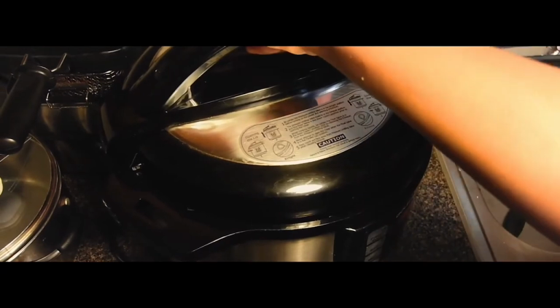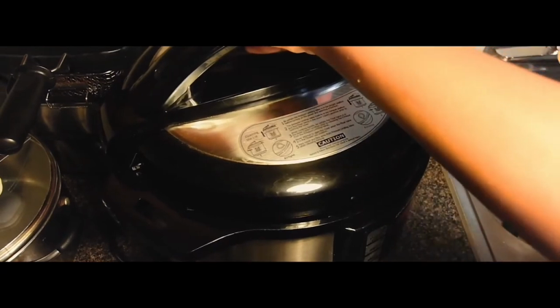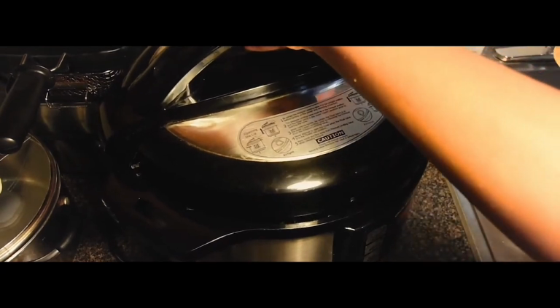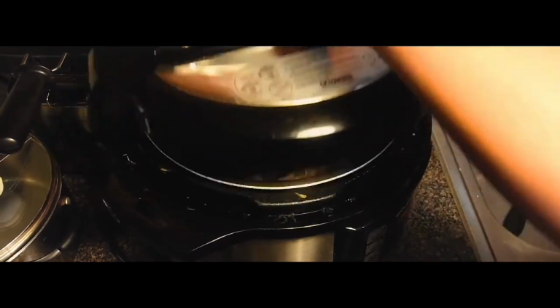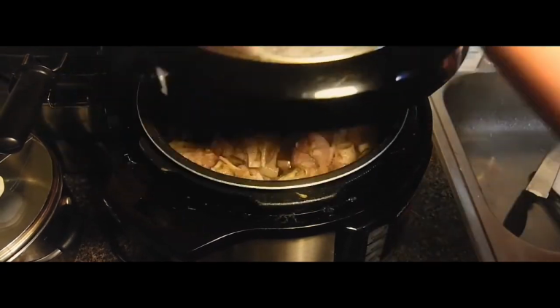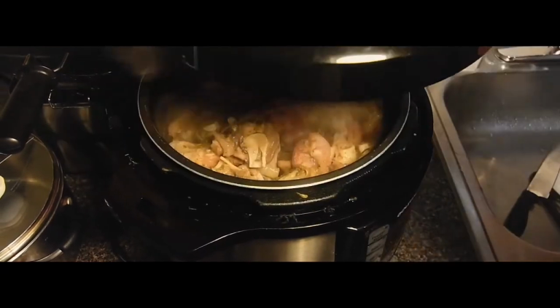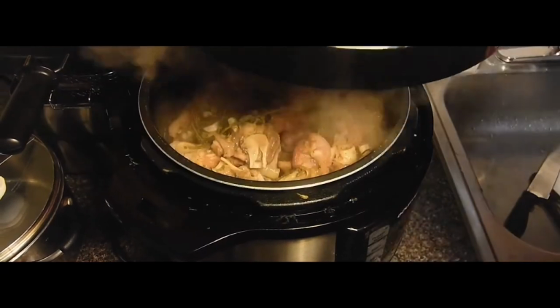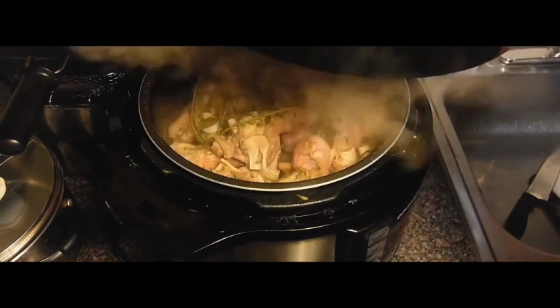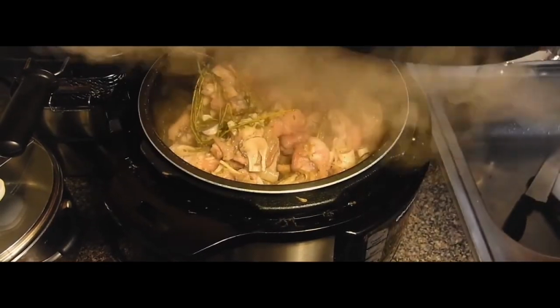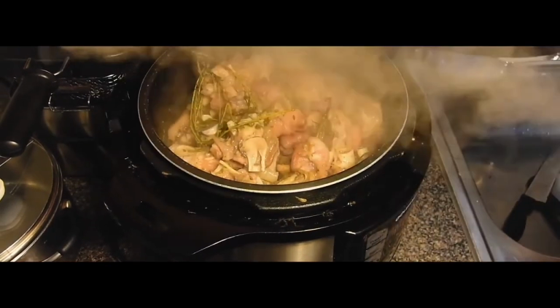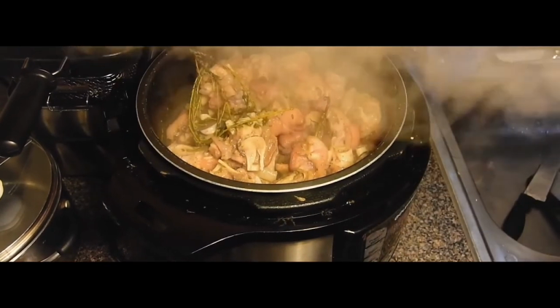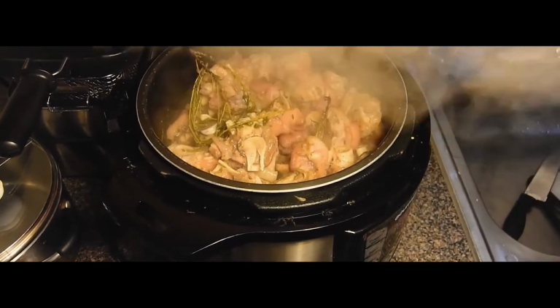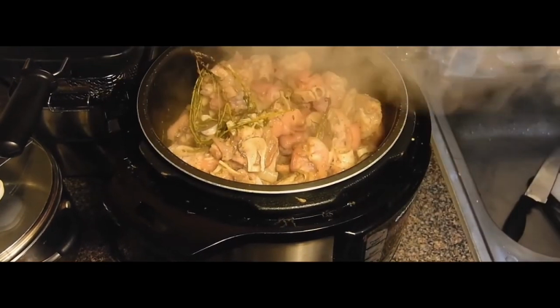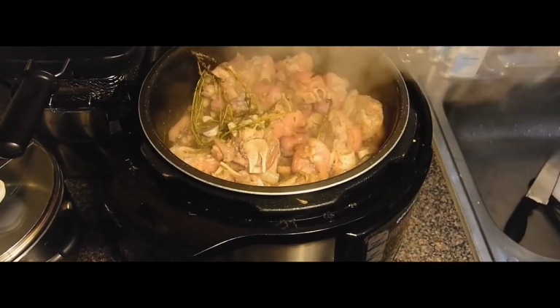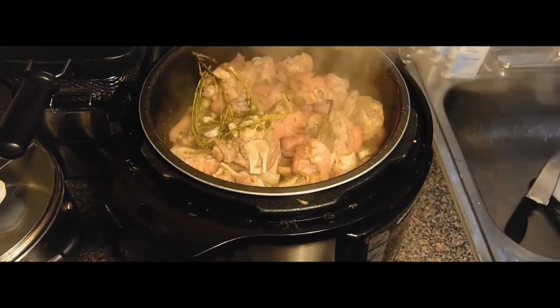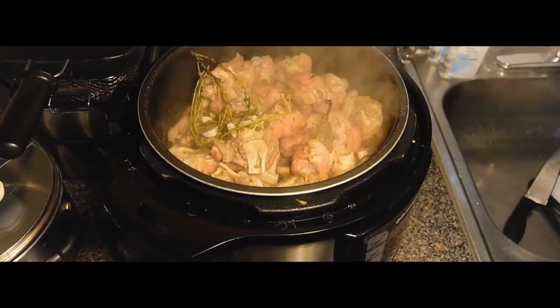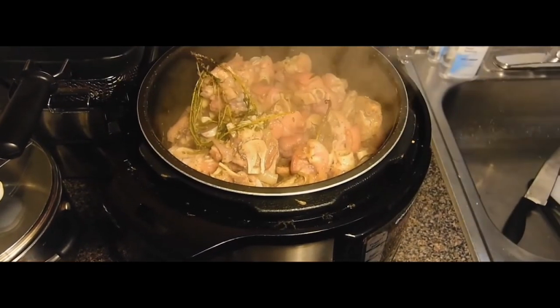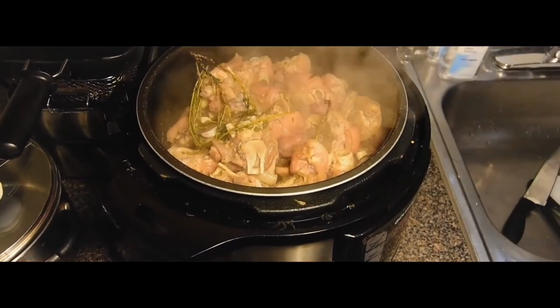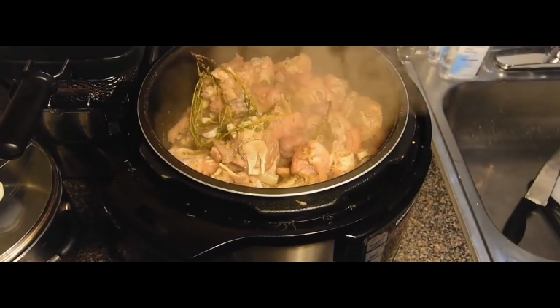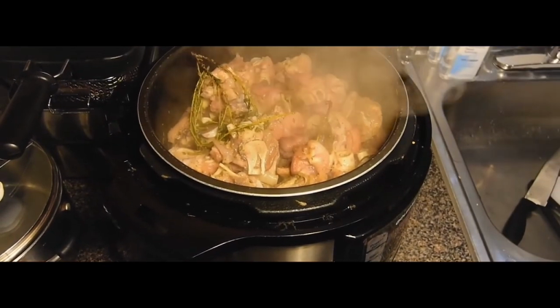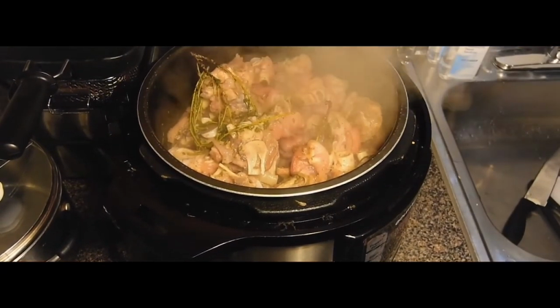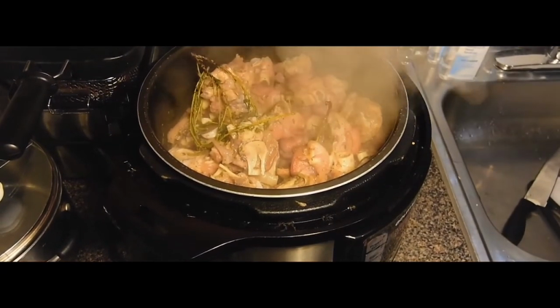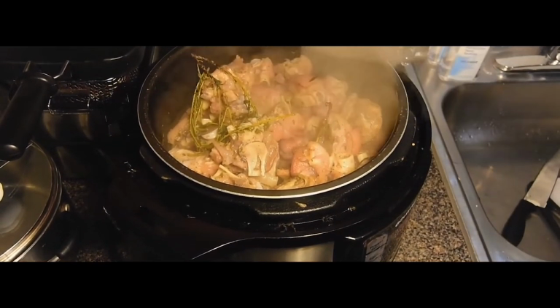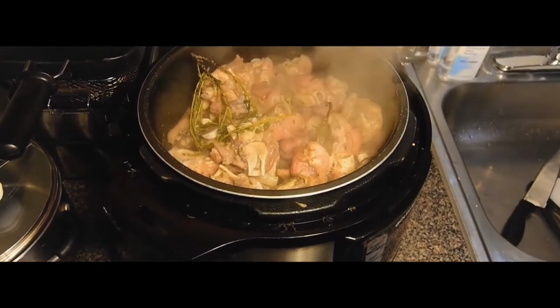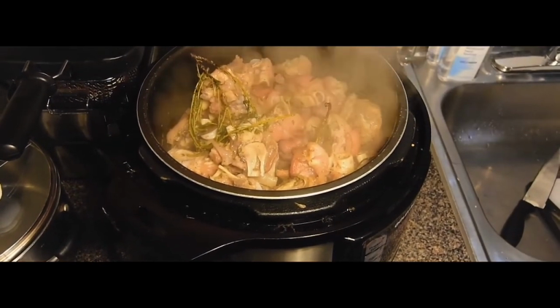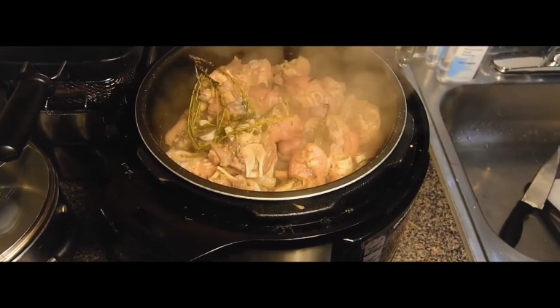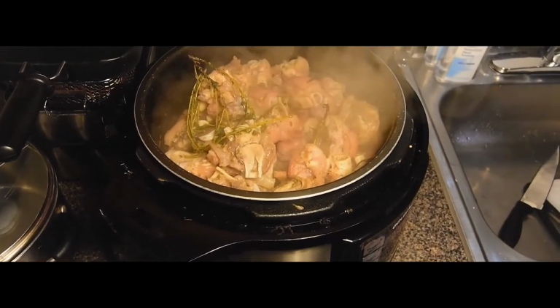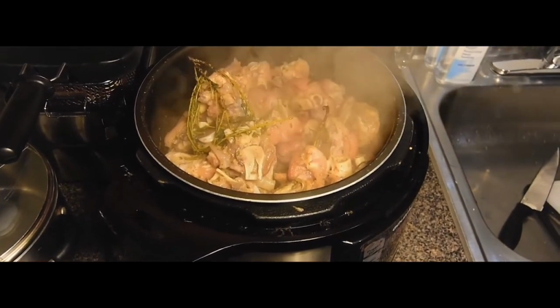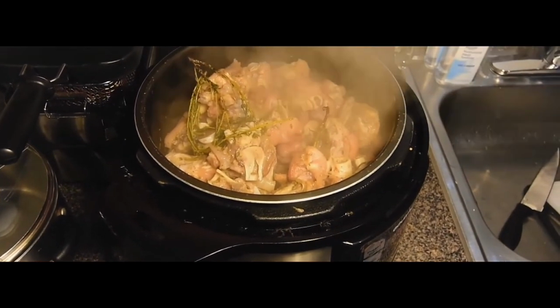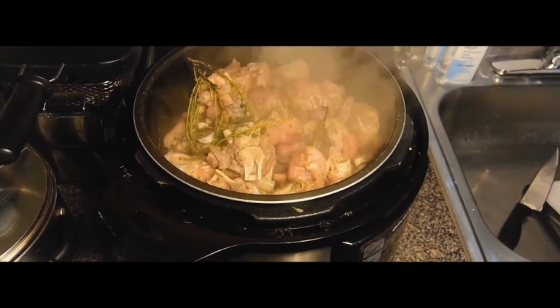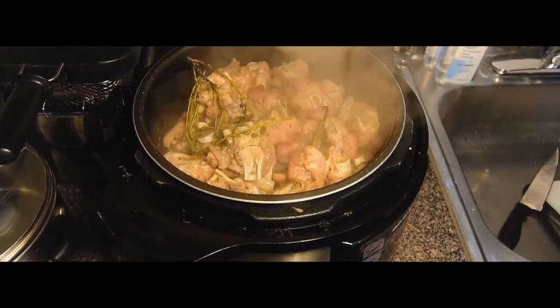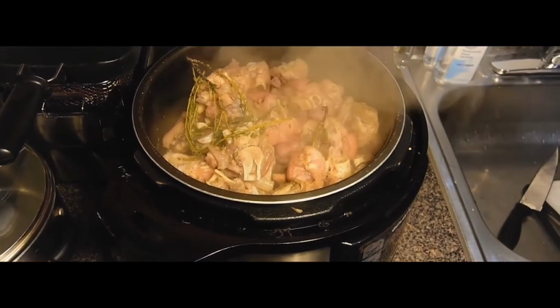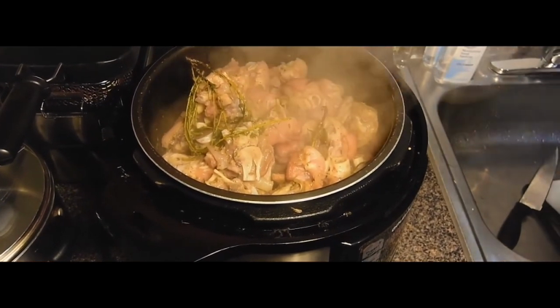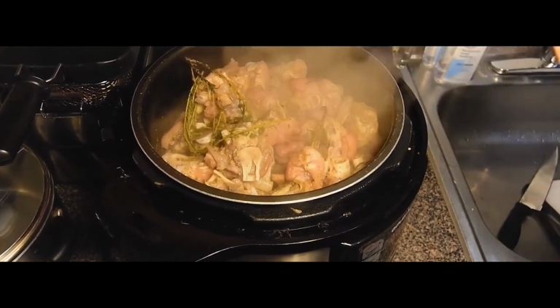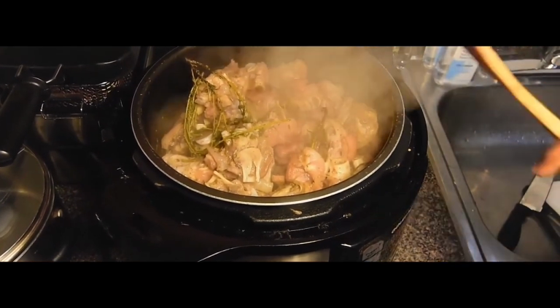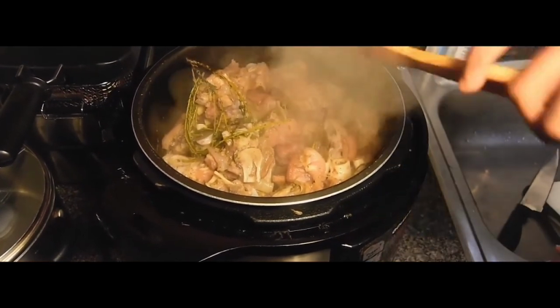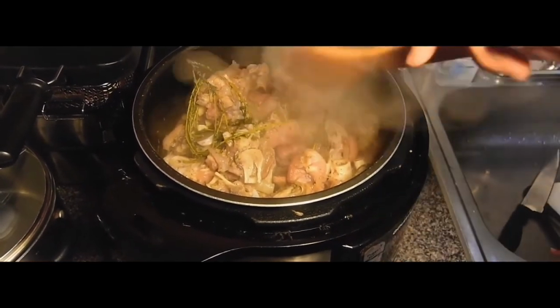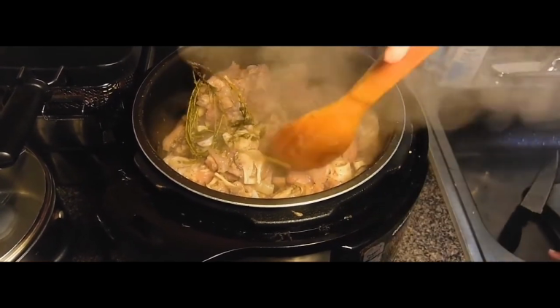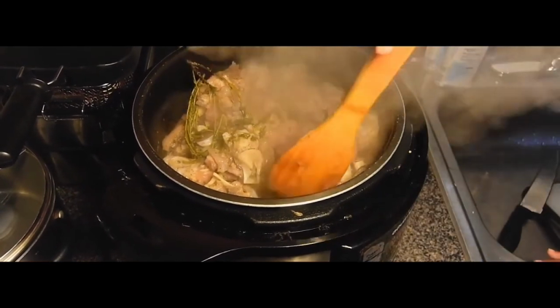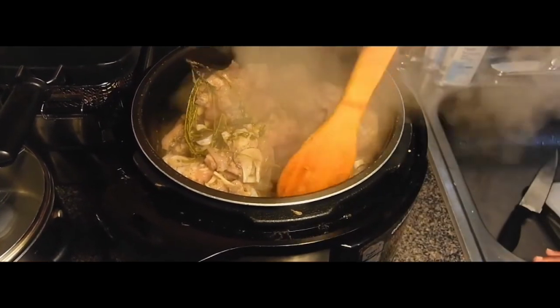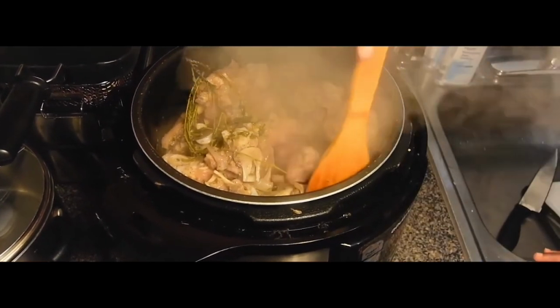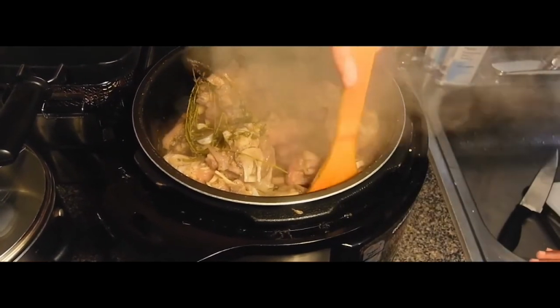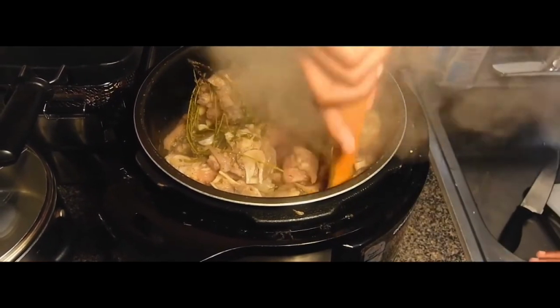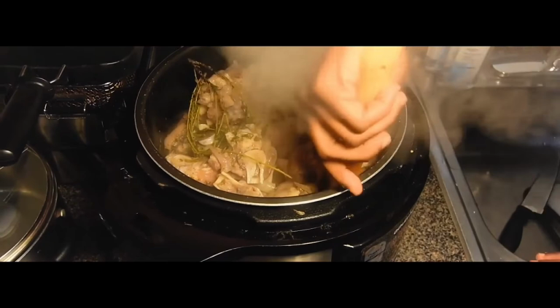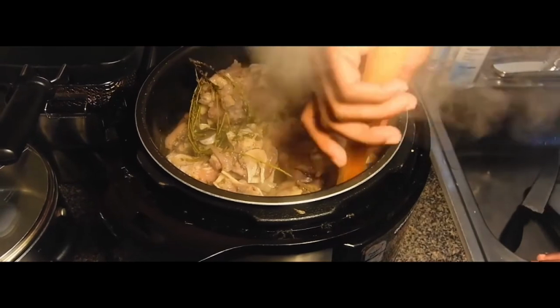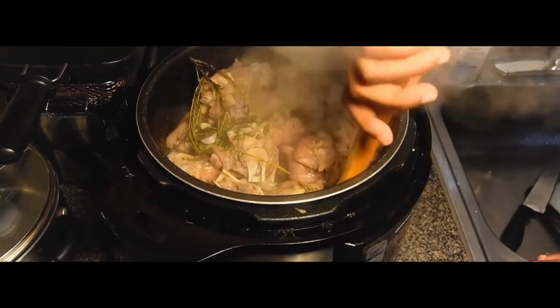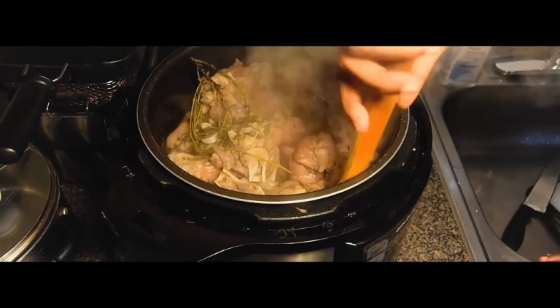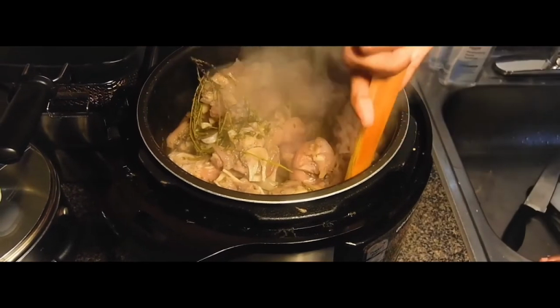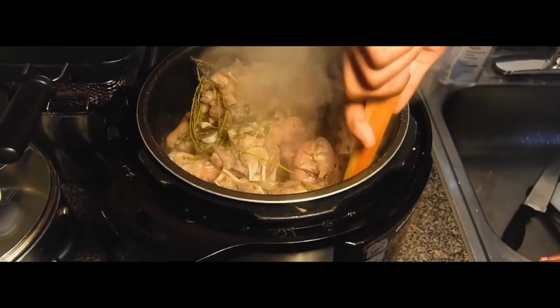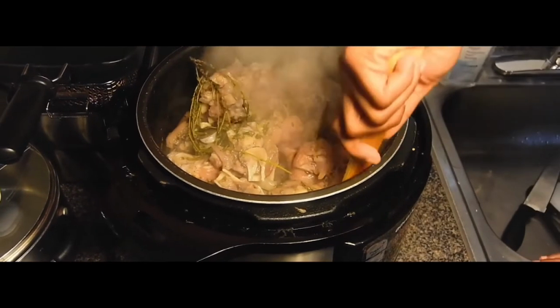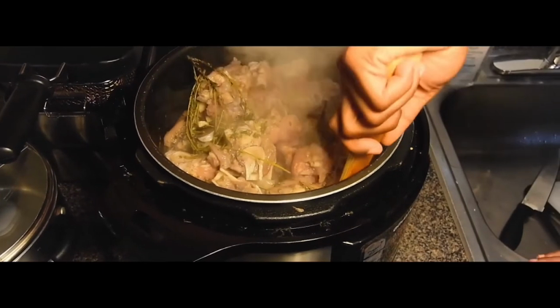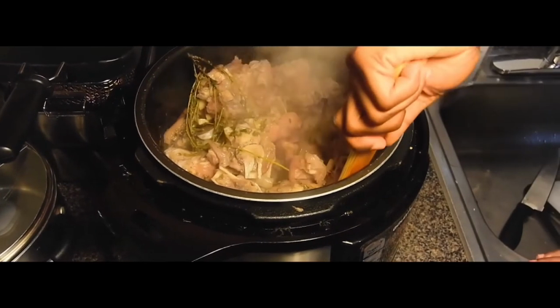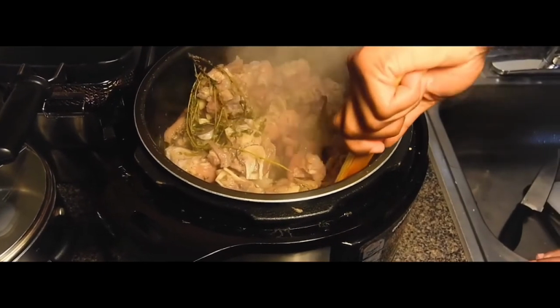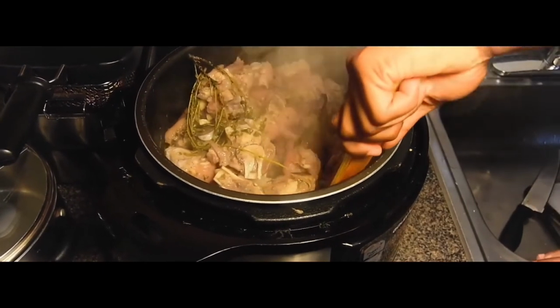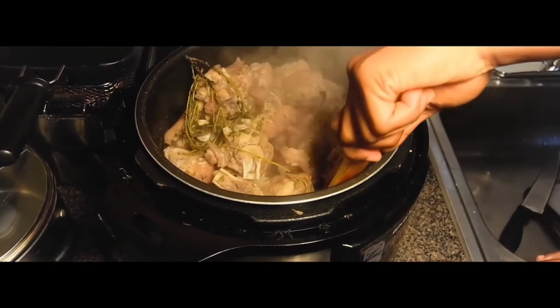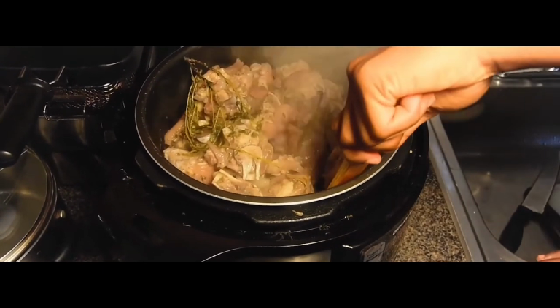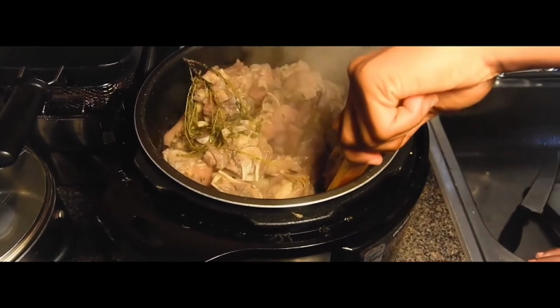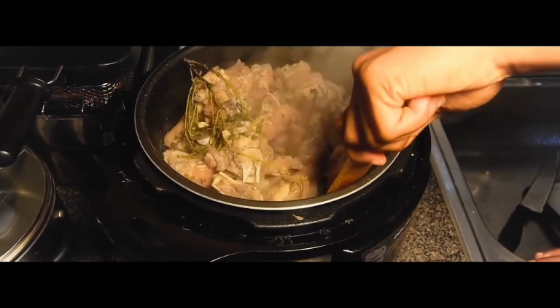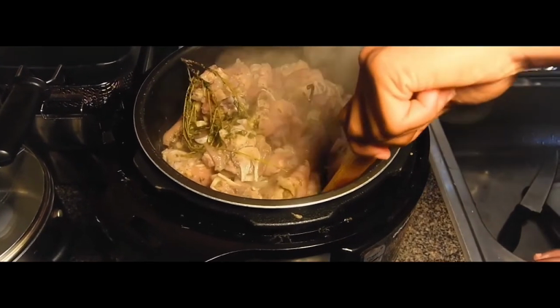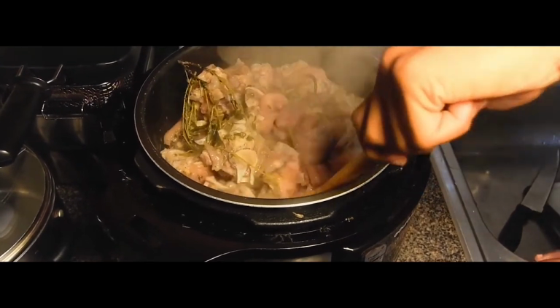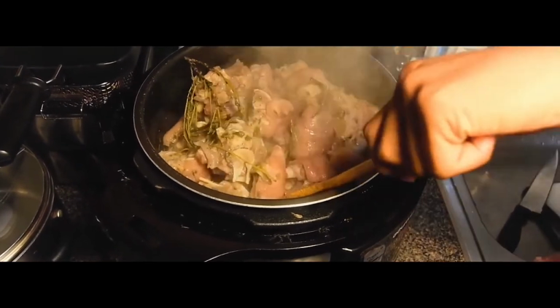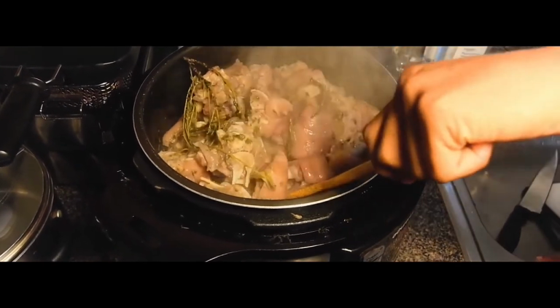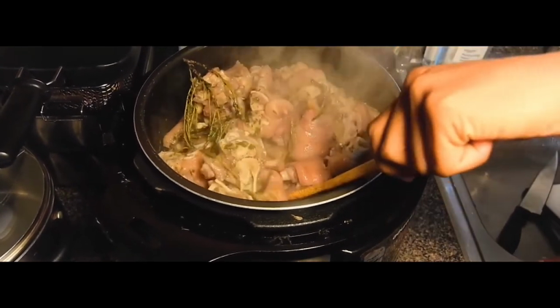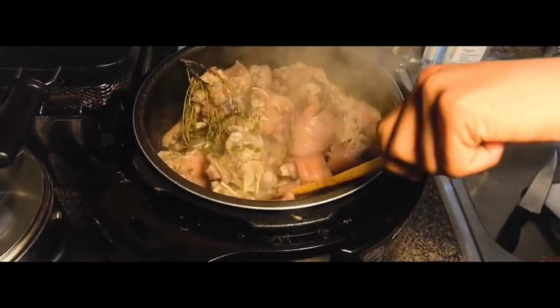You also want to check on your pig feet in the pressure cooker just to make sure it's cooking well and it looks okay.